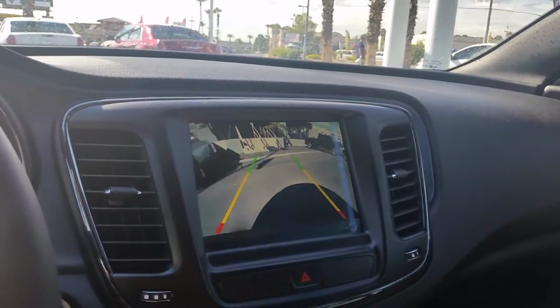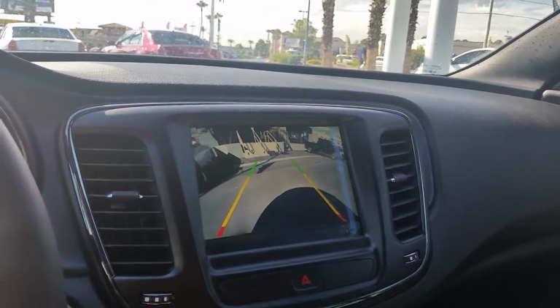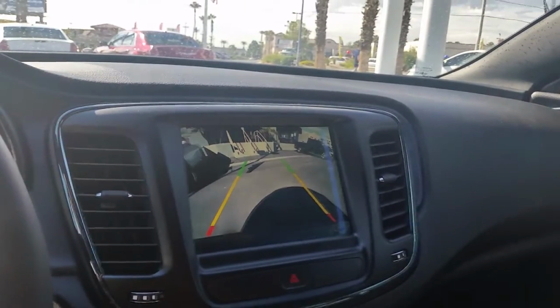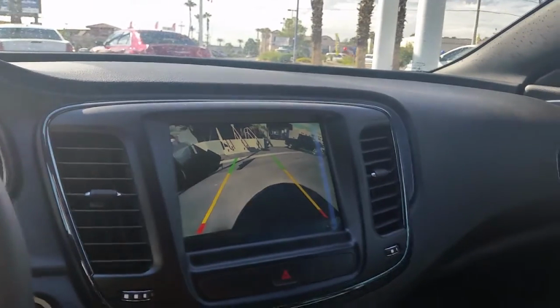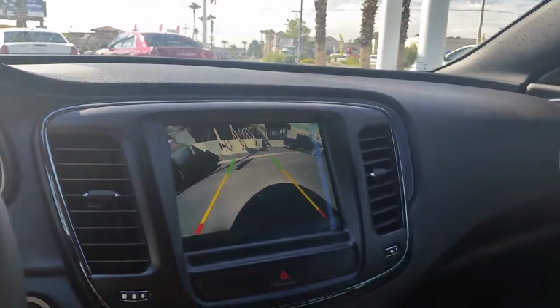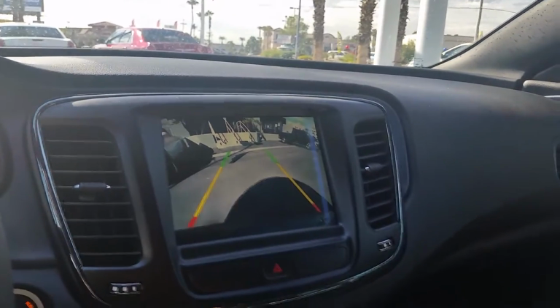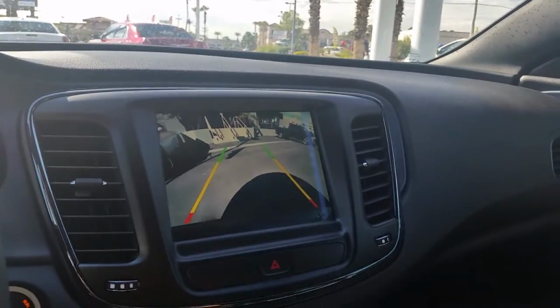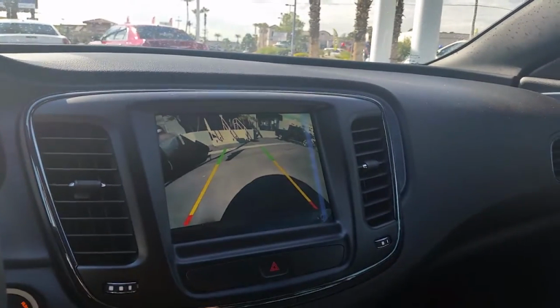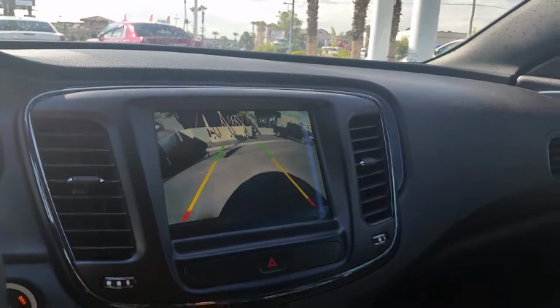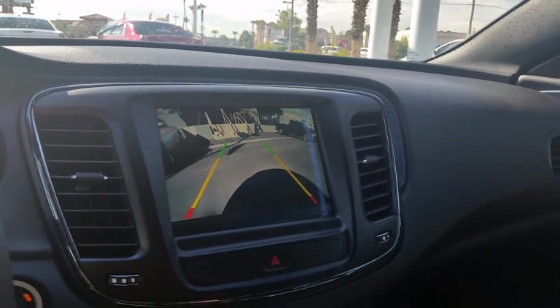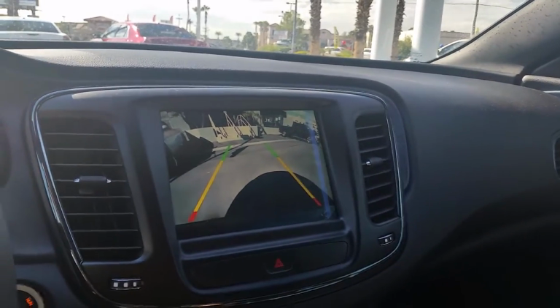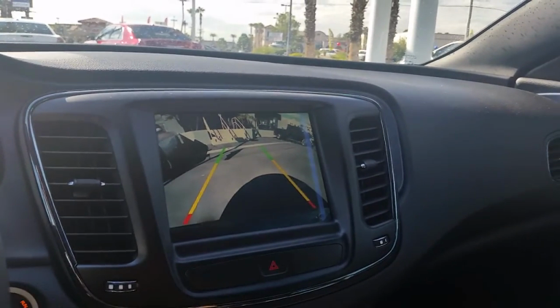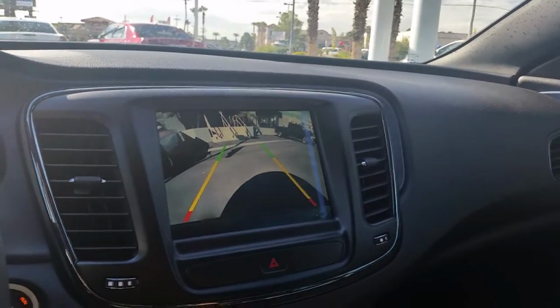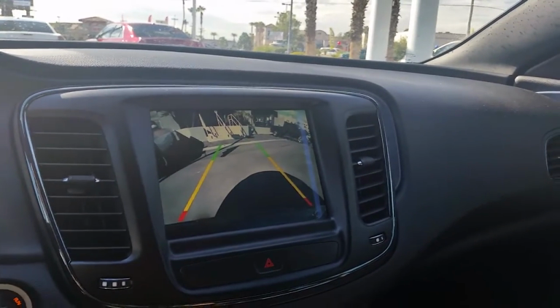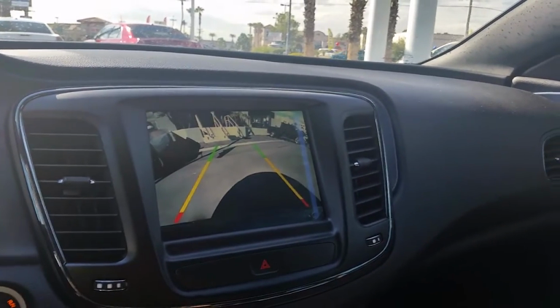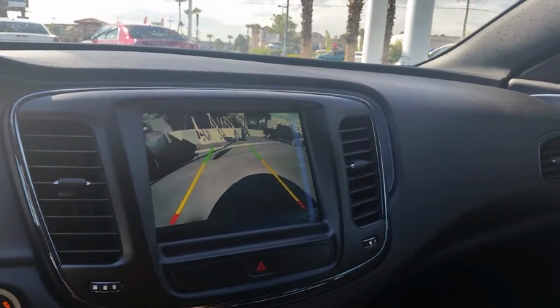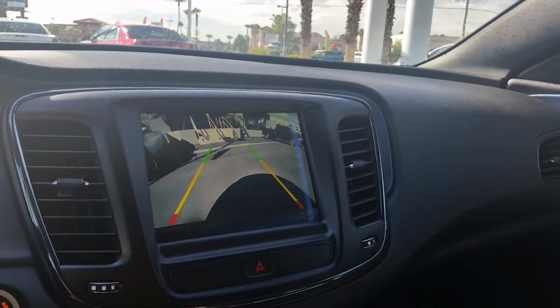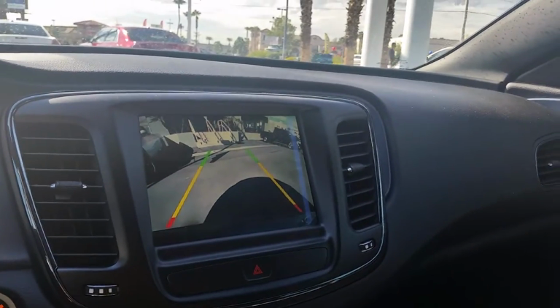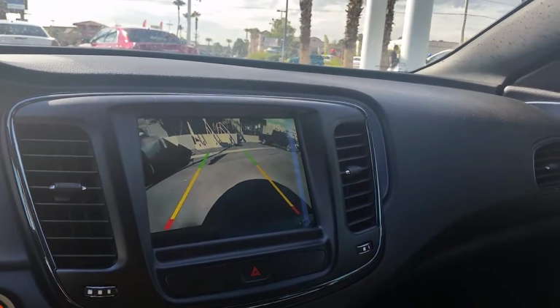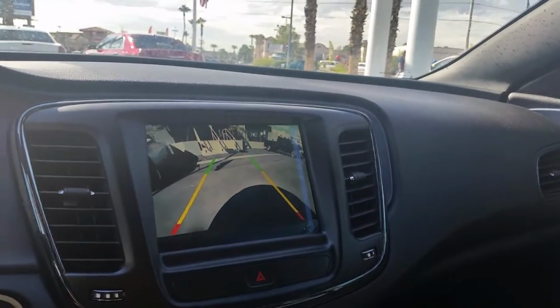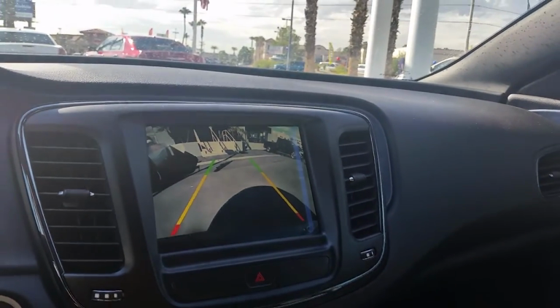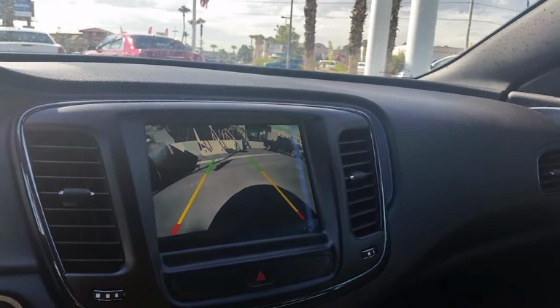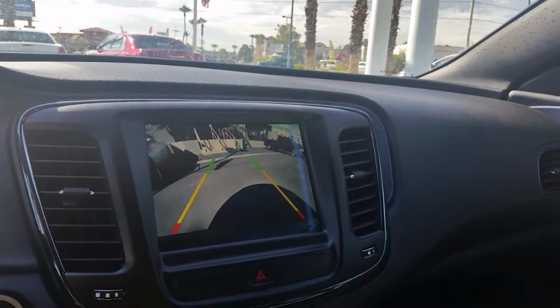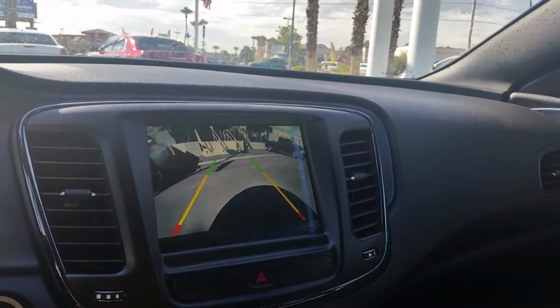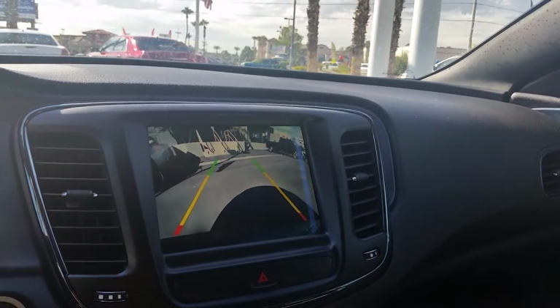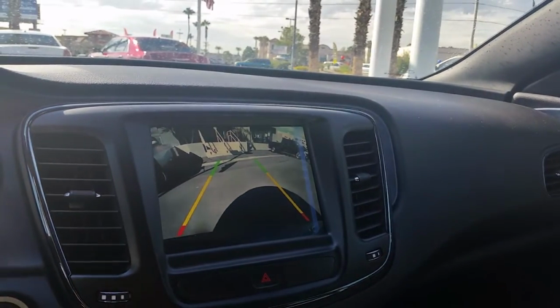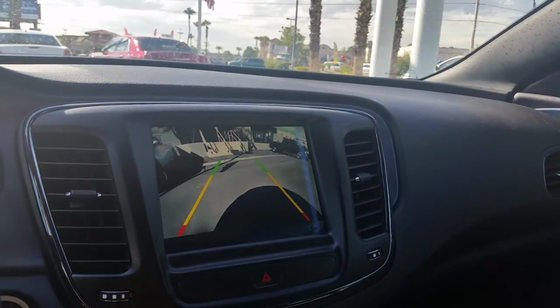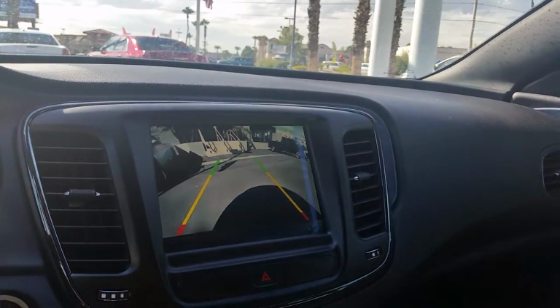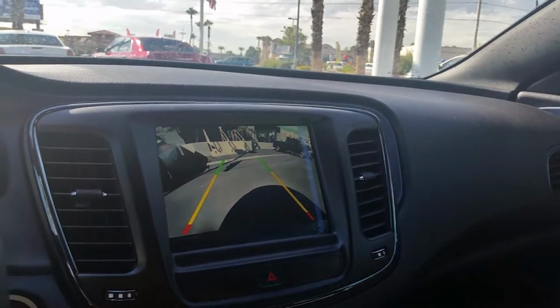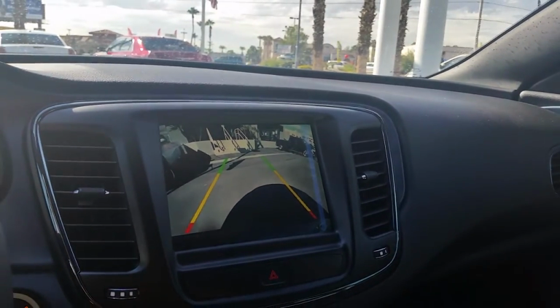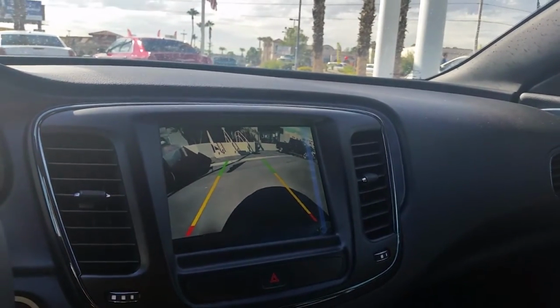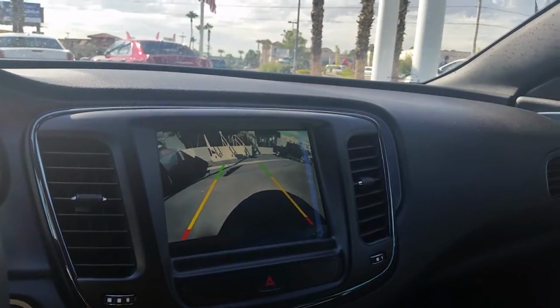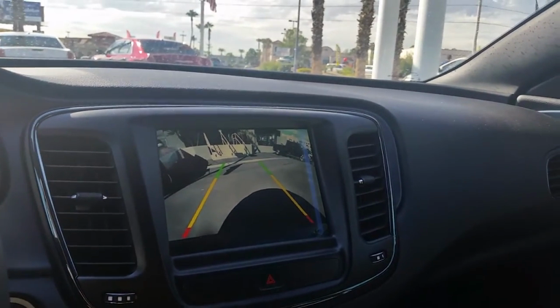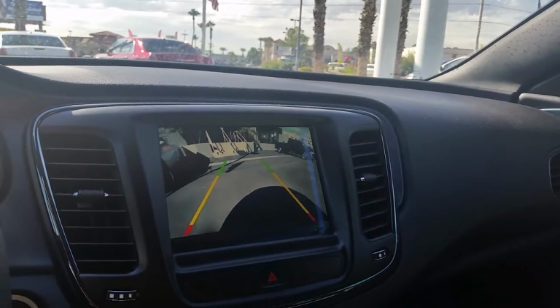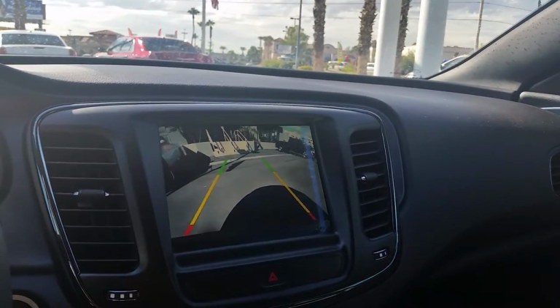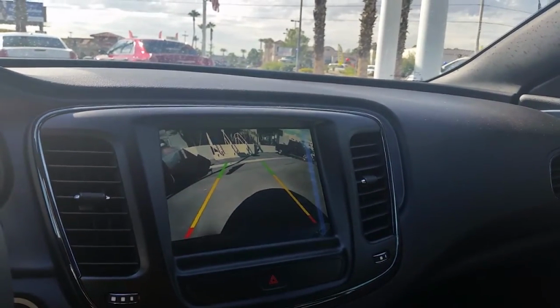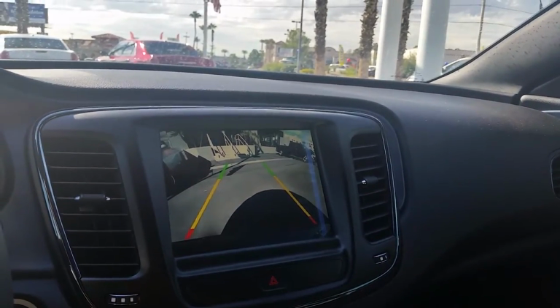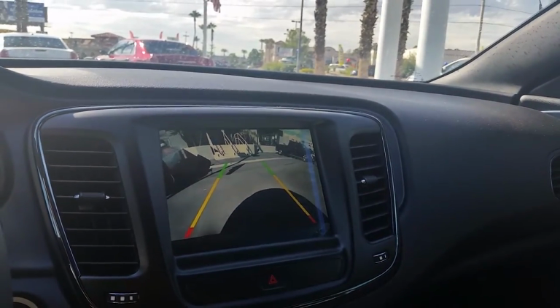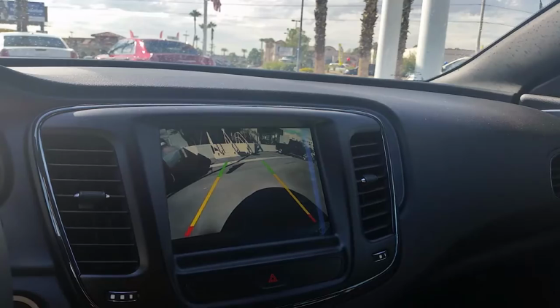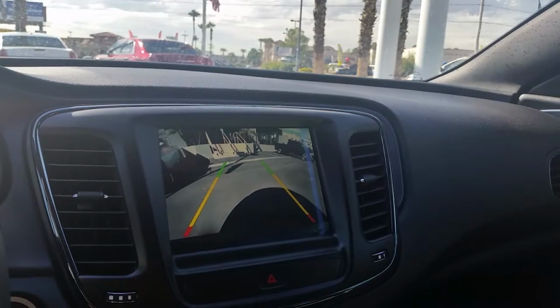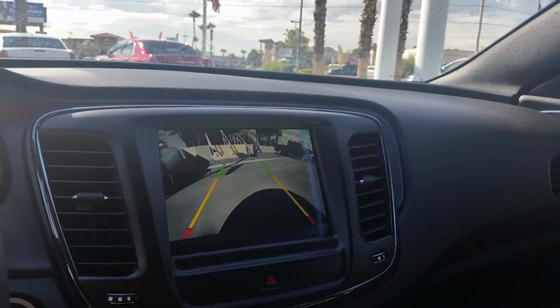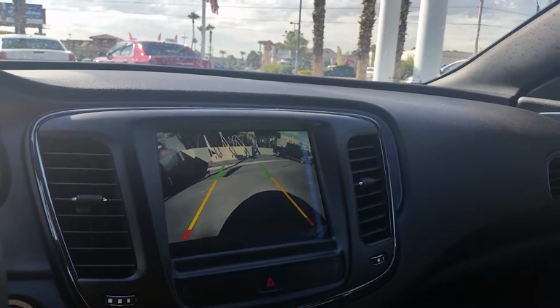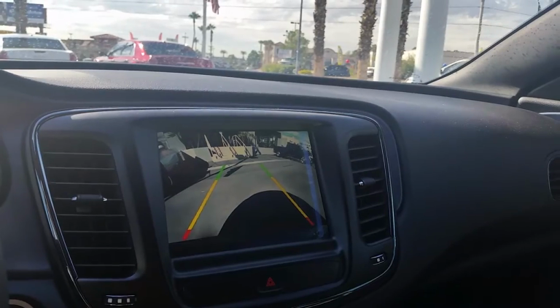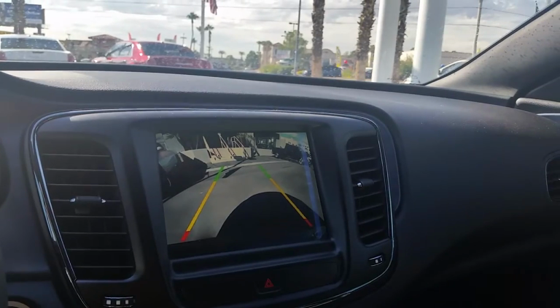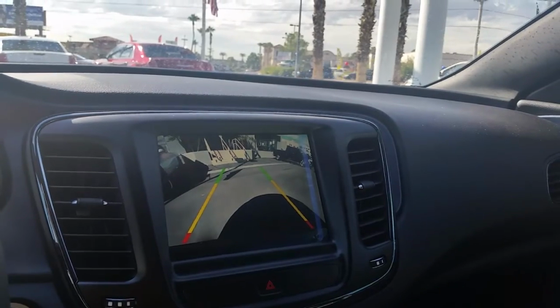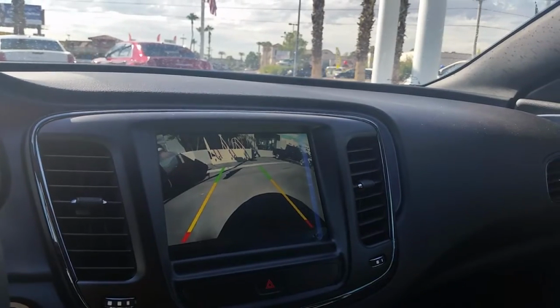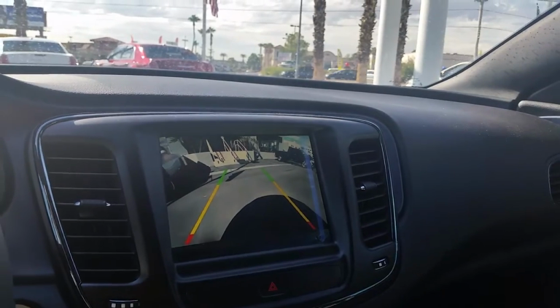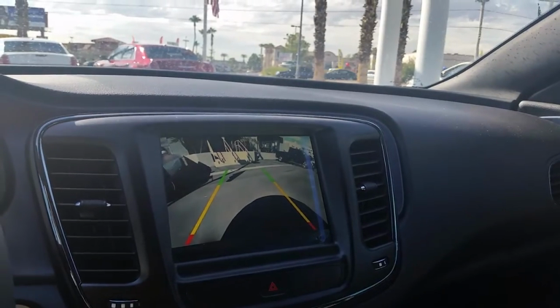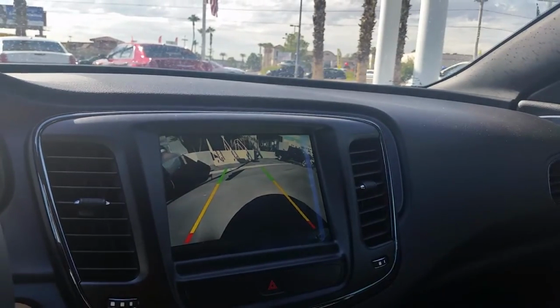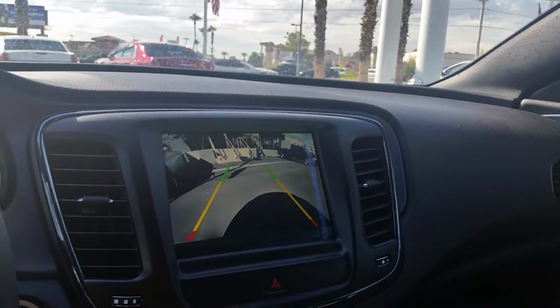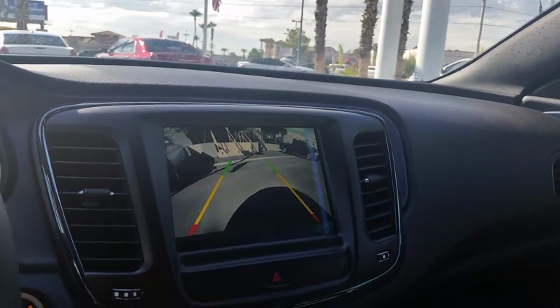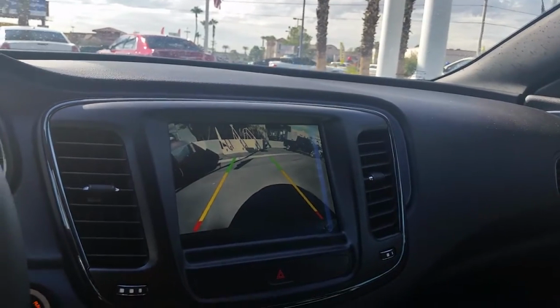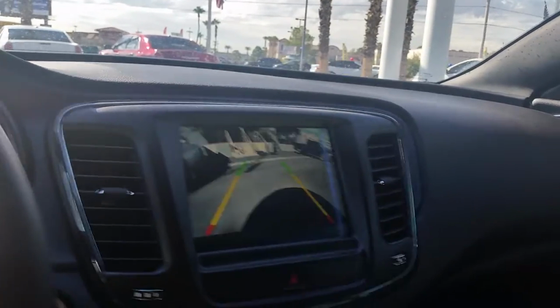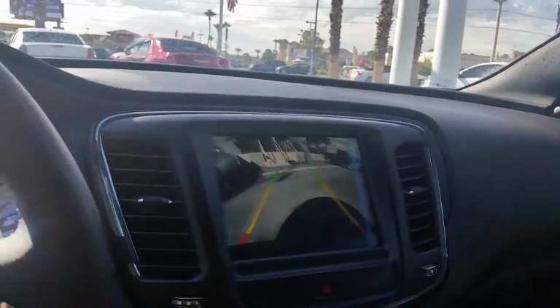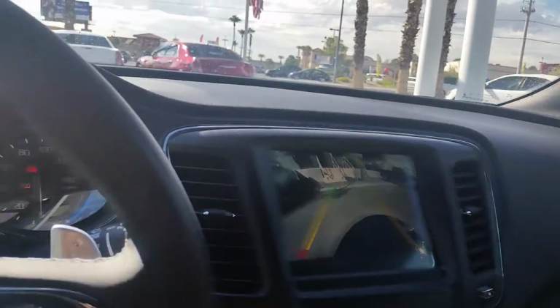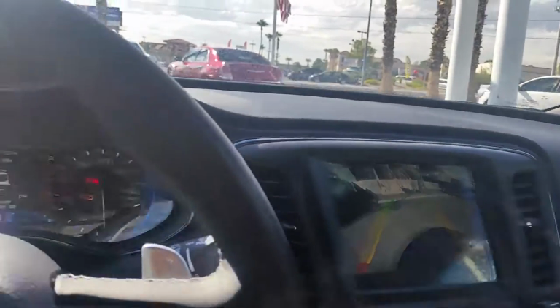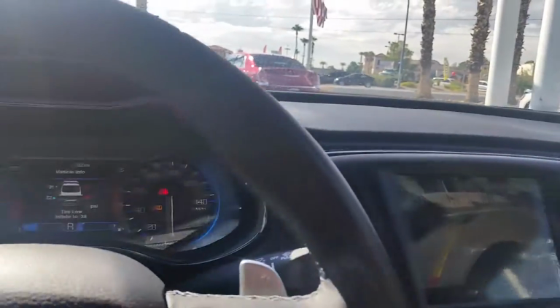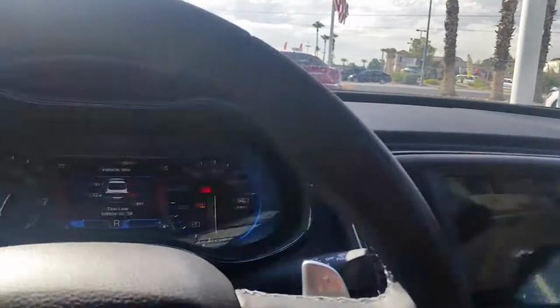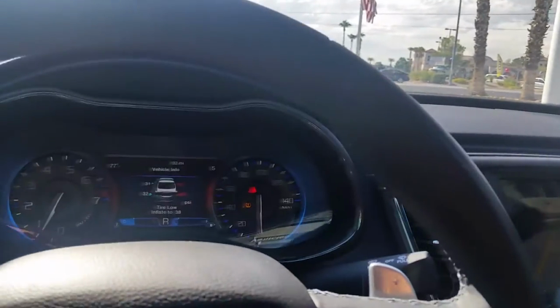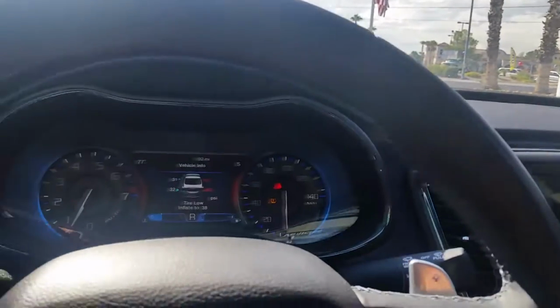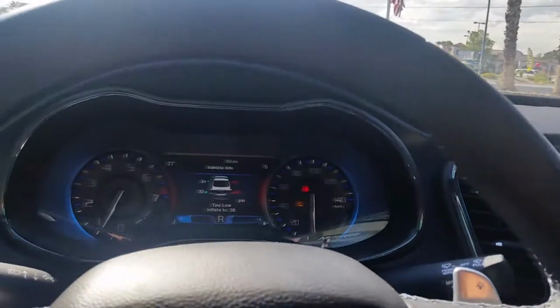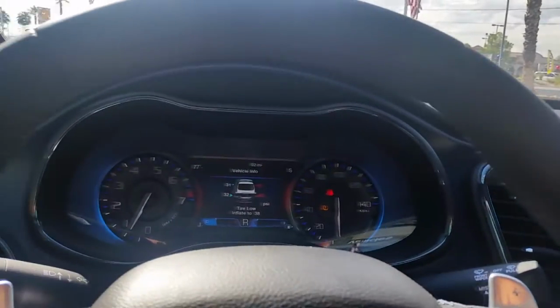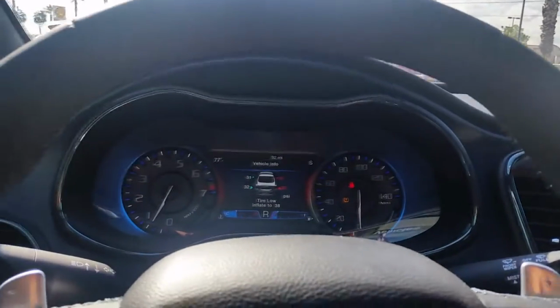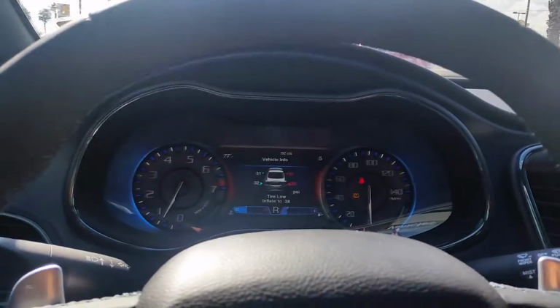Hi, good morning. This is Fritz at Sahara Chrysler. This is the 2016 200S with 92 miles on it.